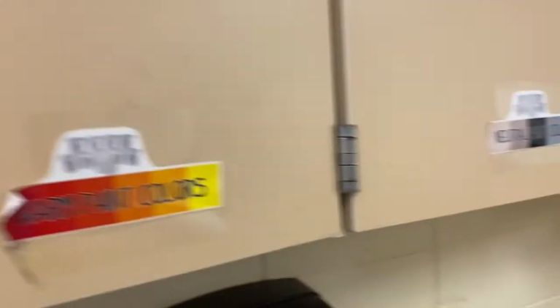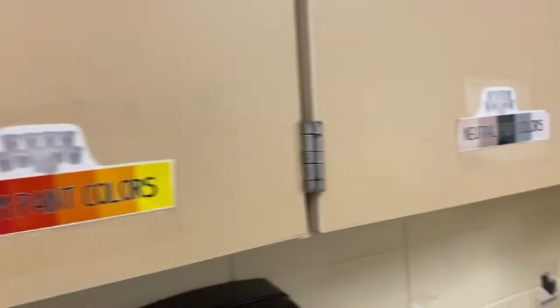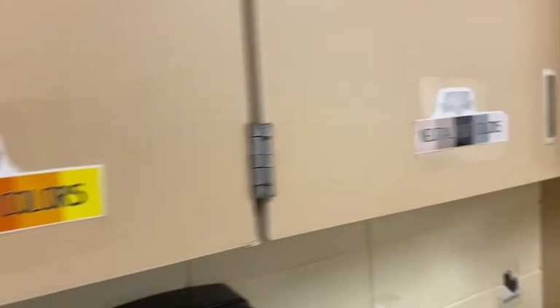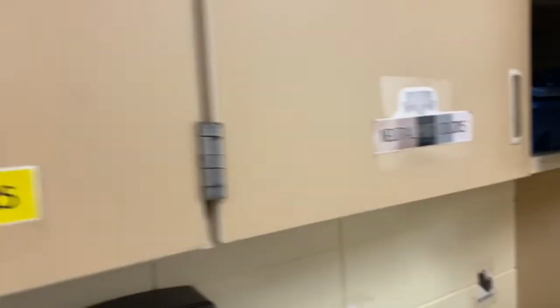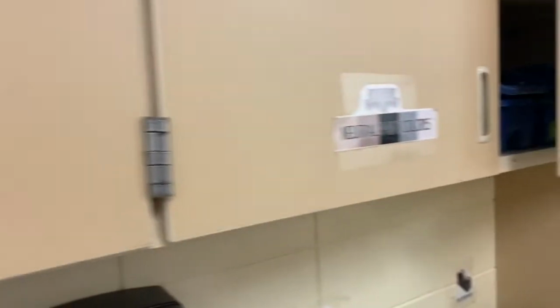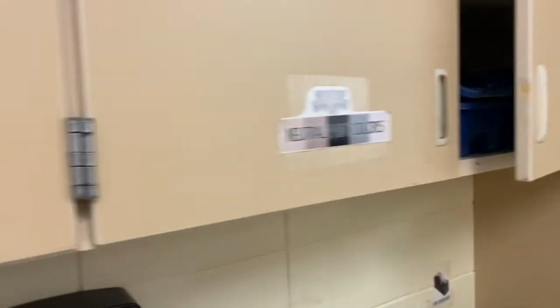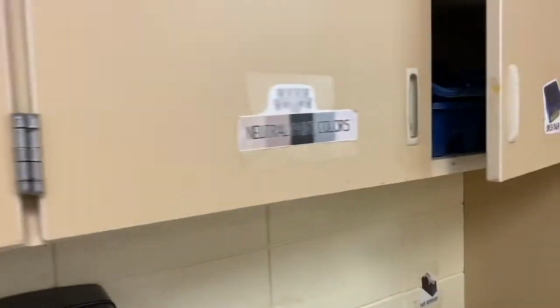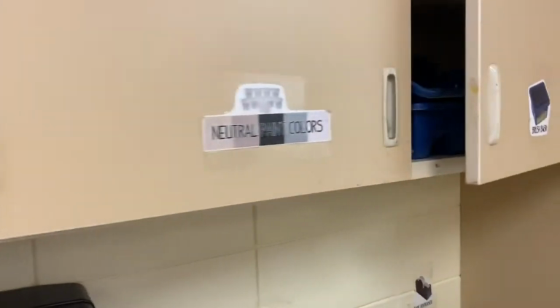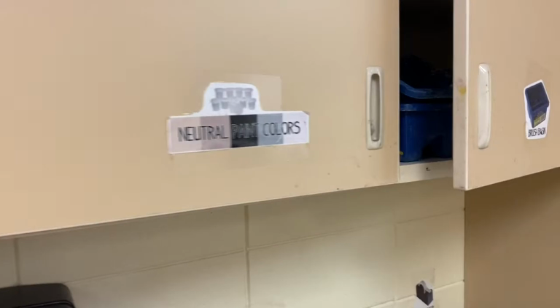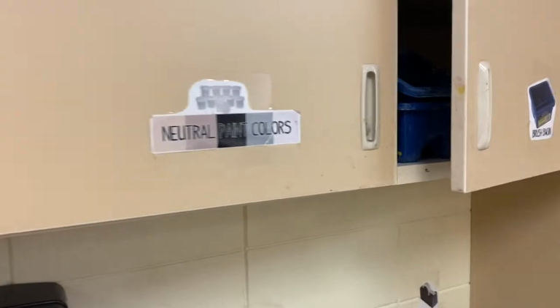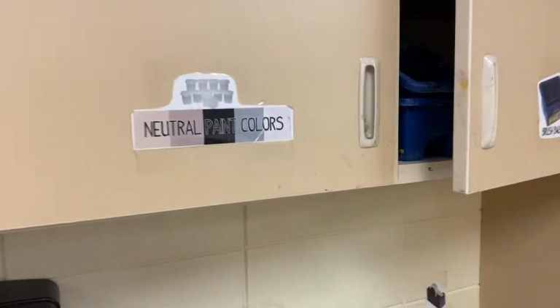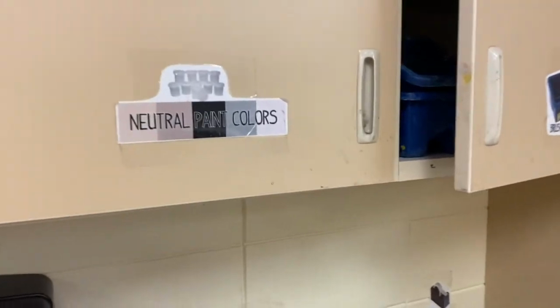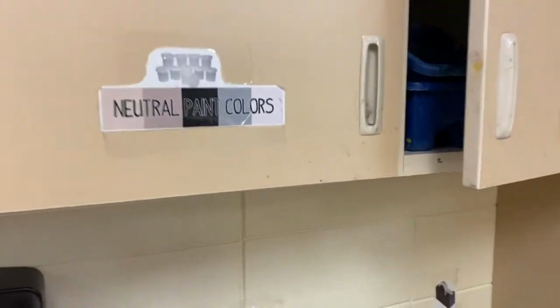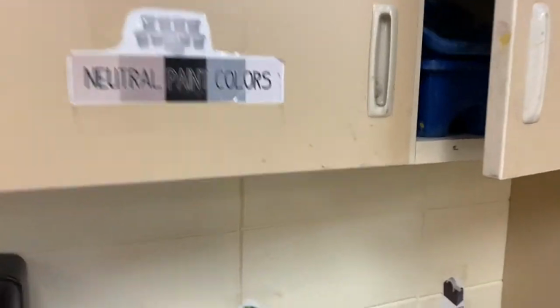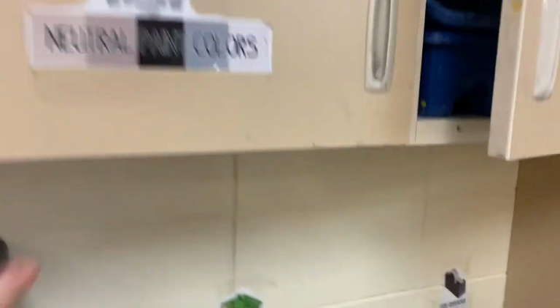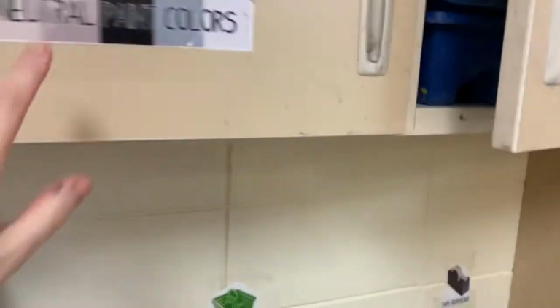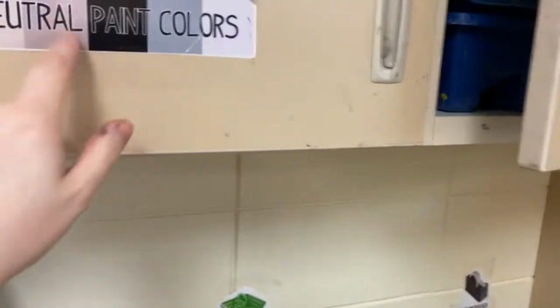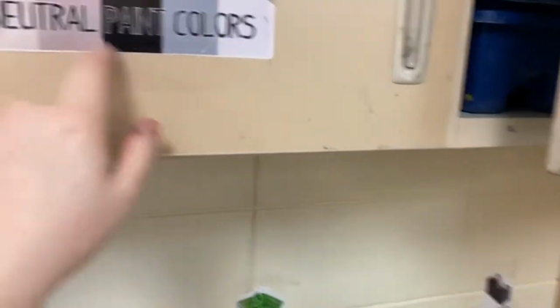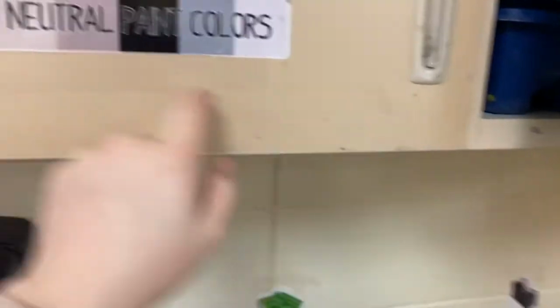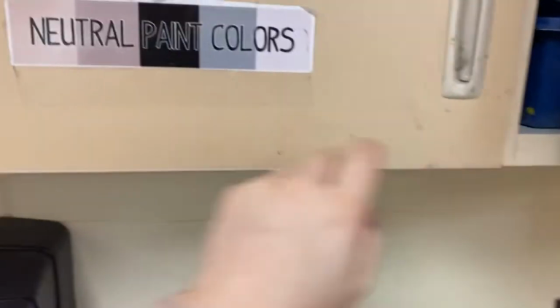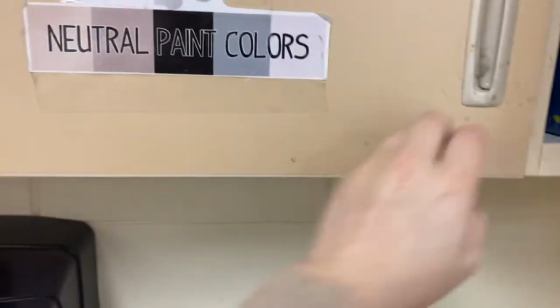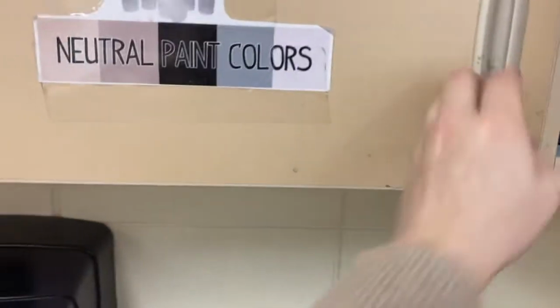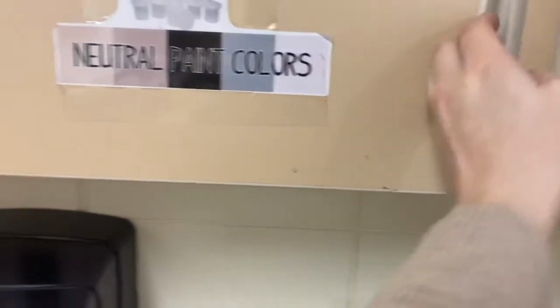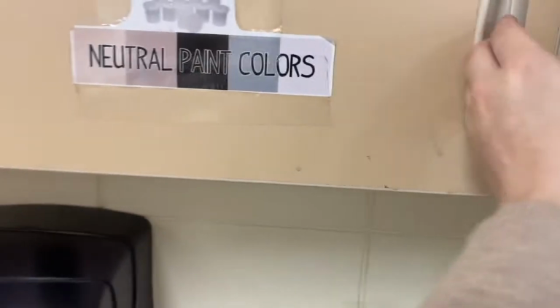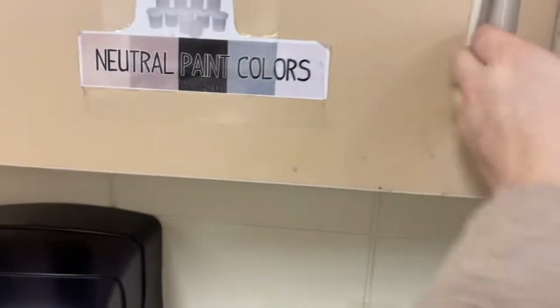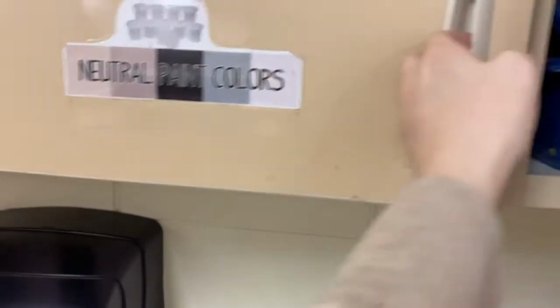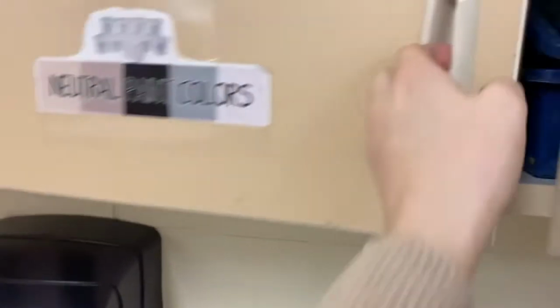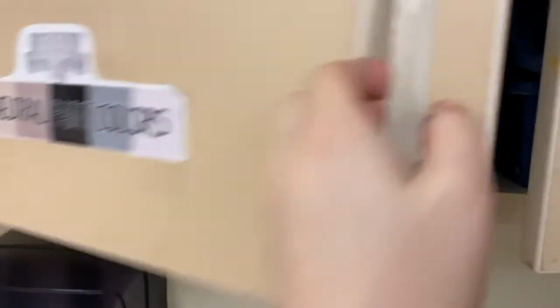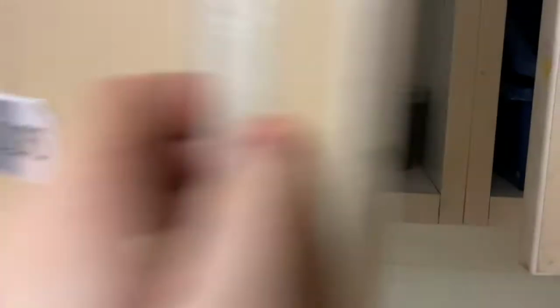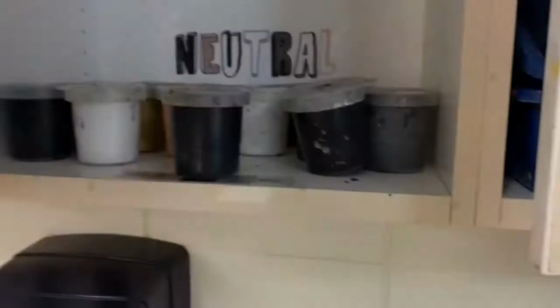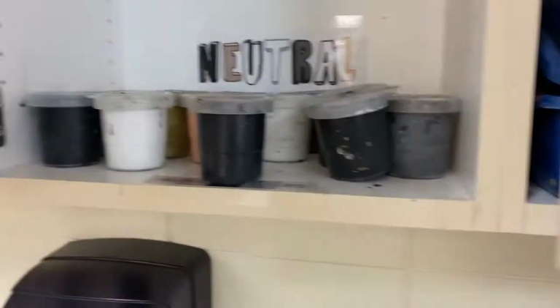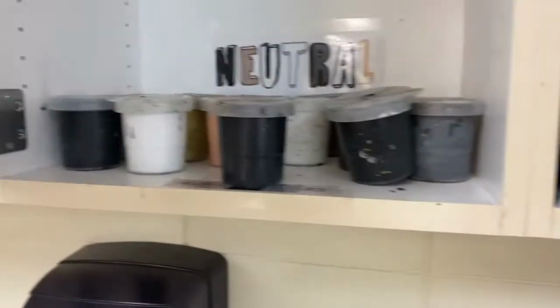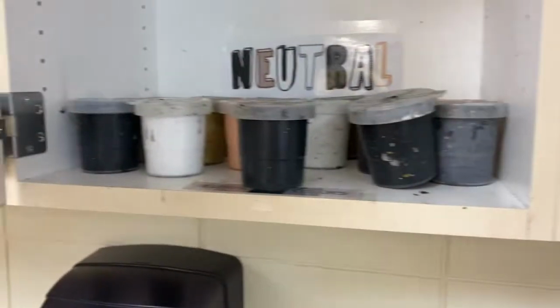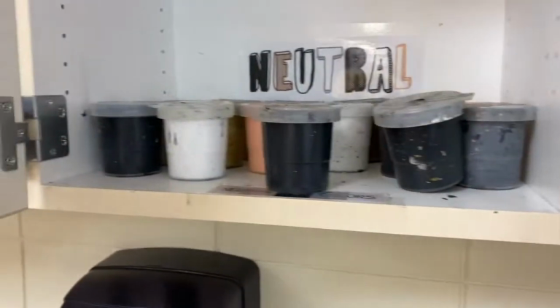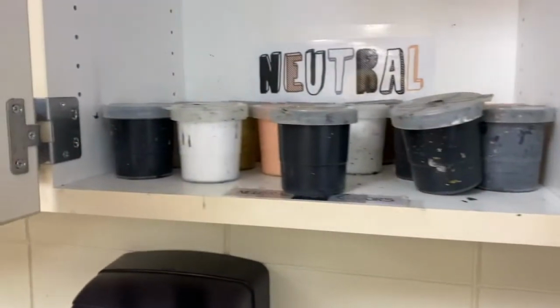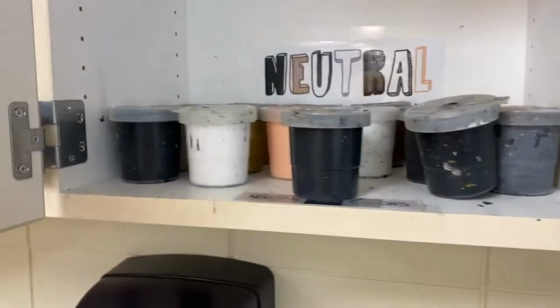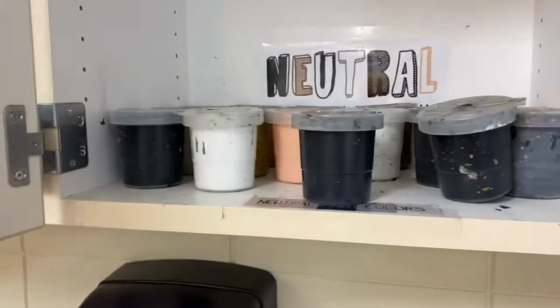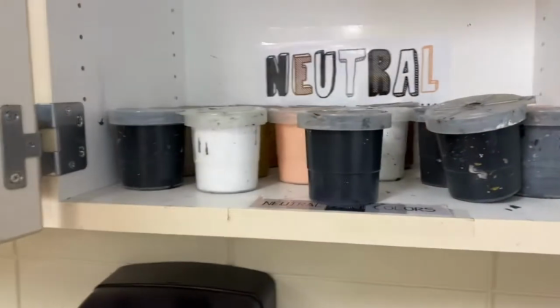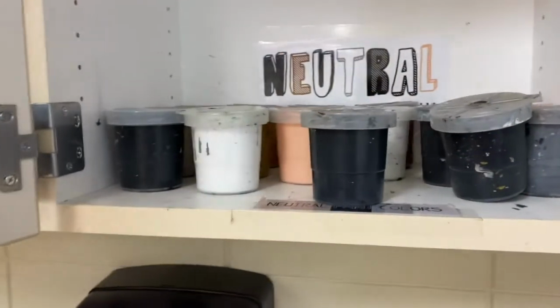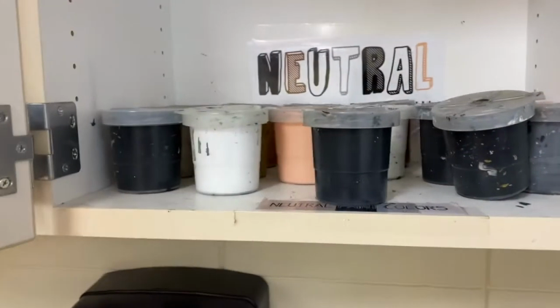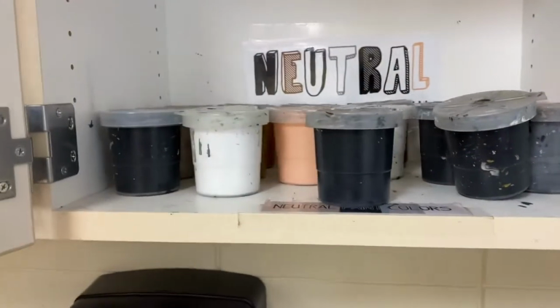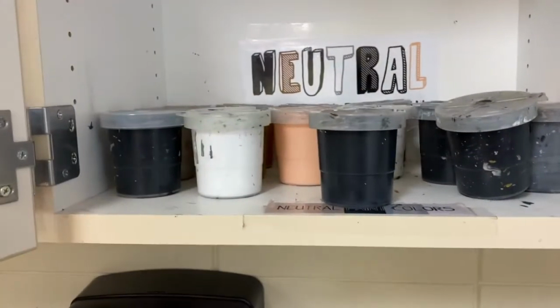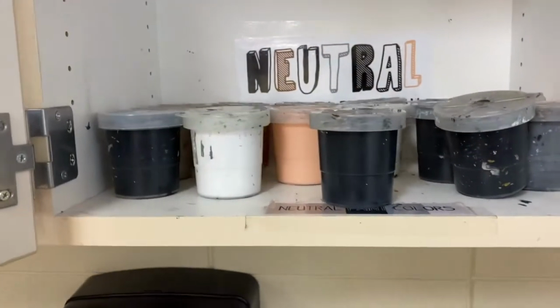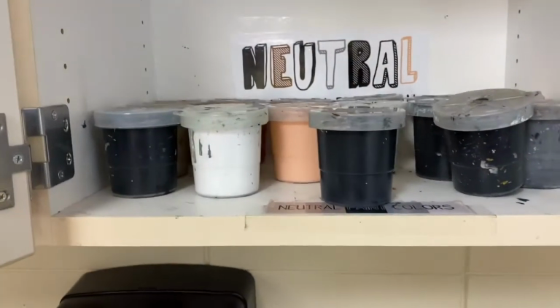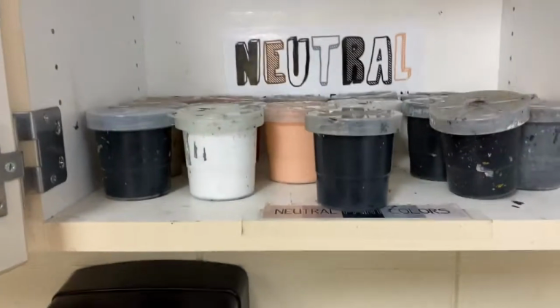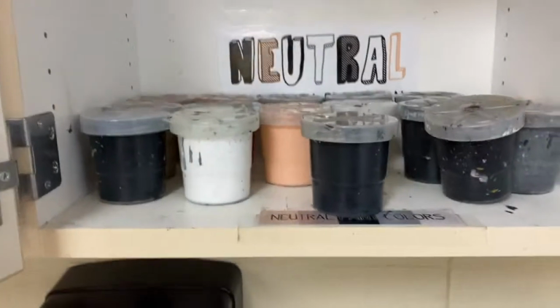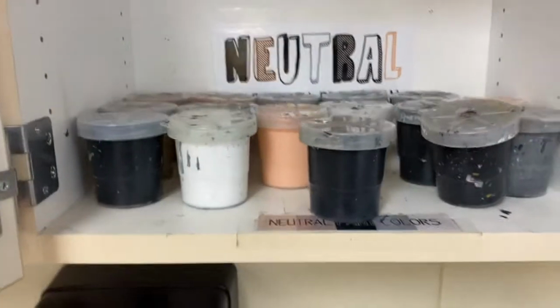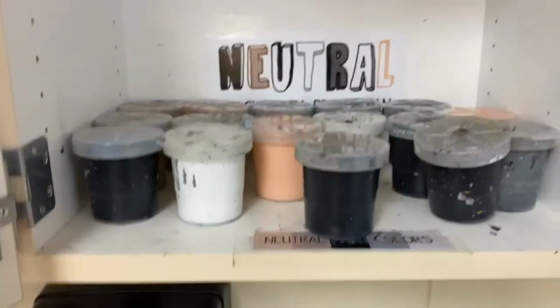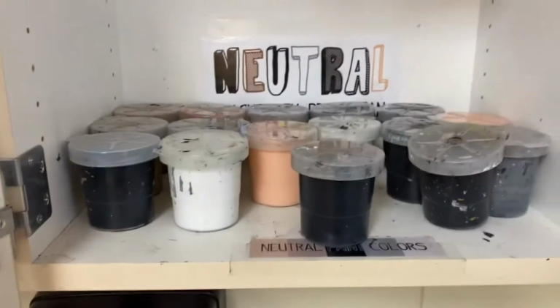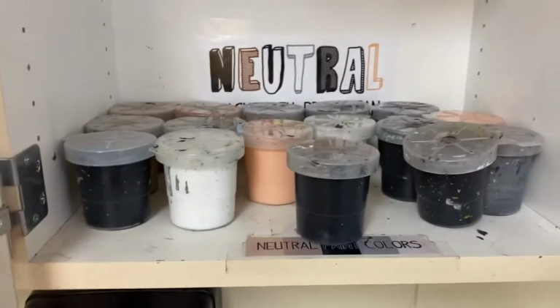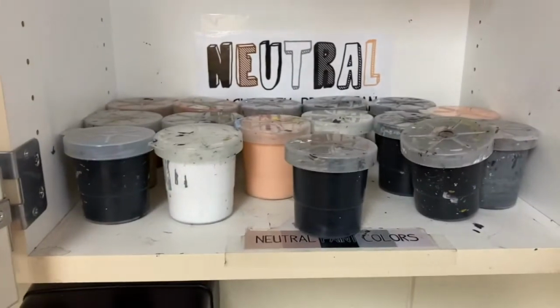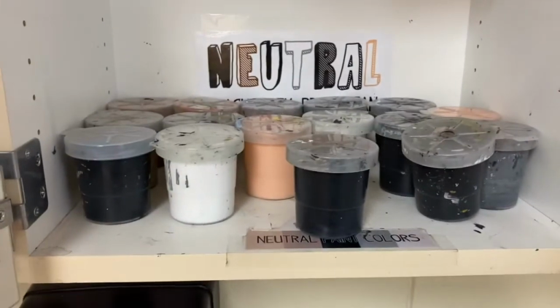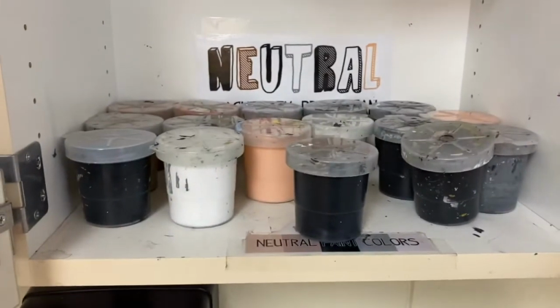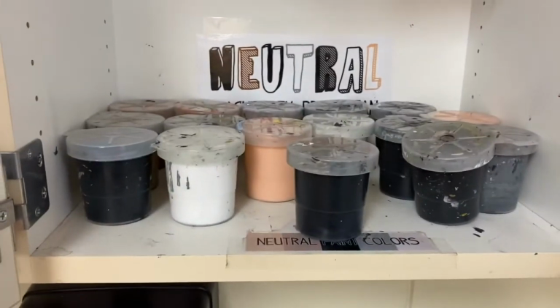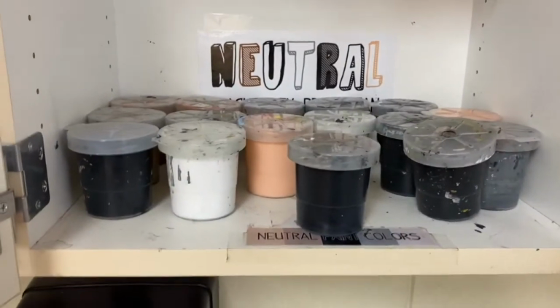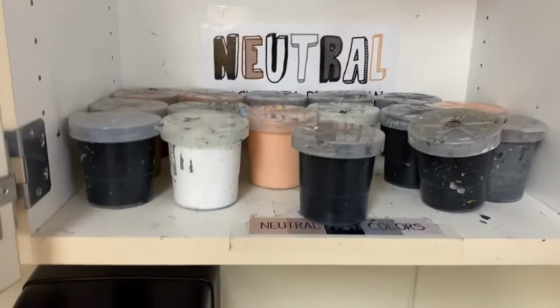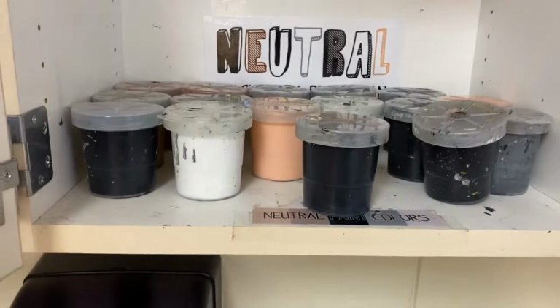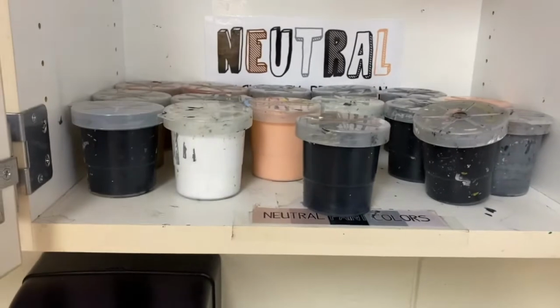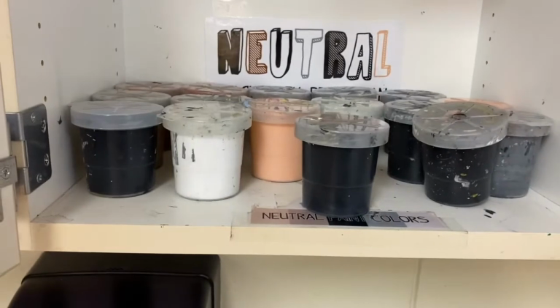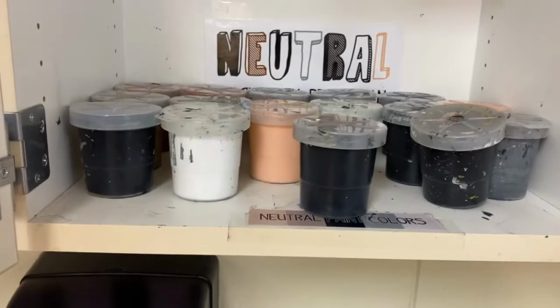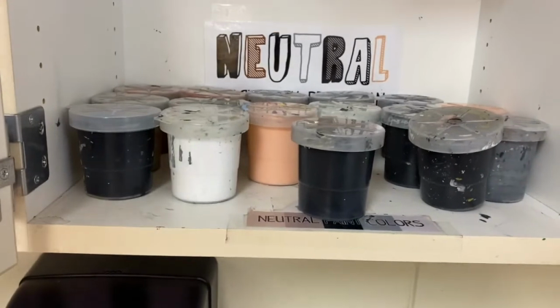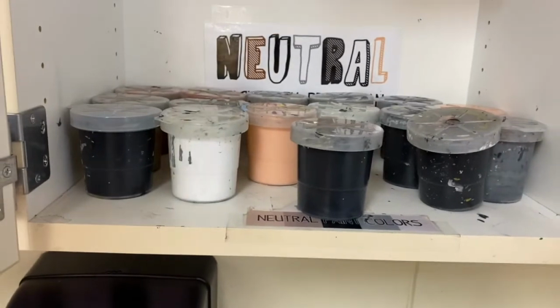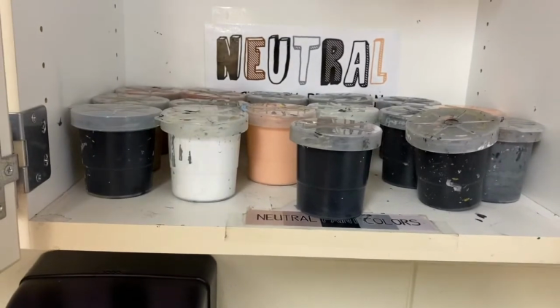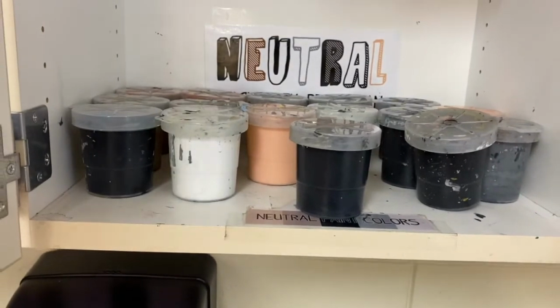The next cabinet over has our neutral colors like black, gray, white, and tan — you'll find them all in there.